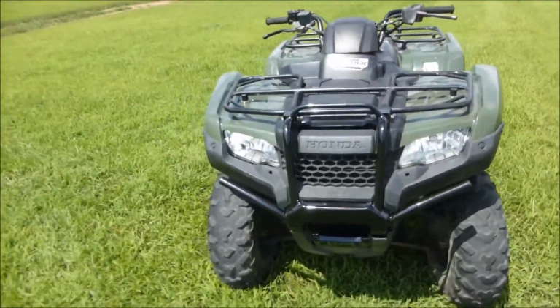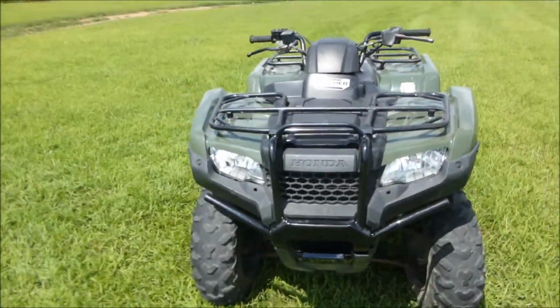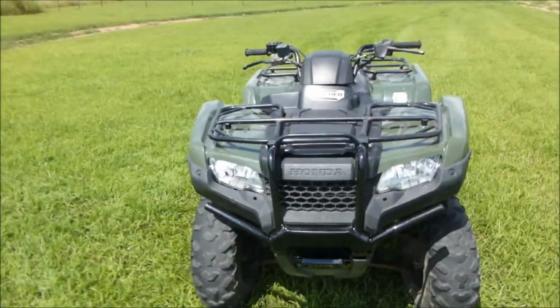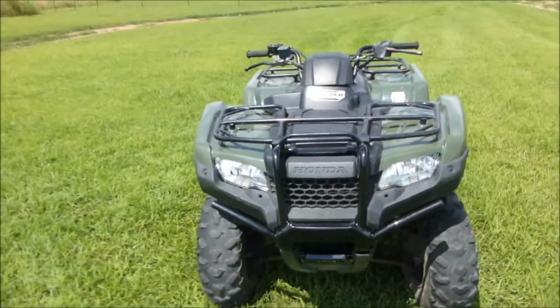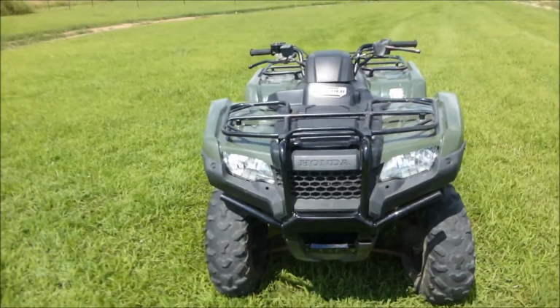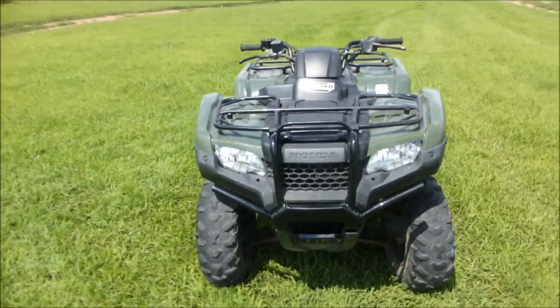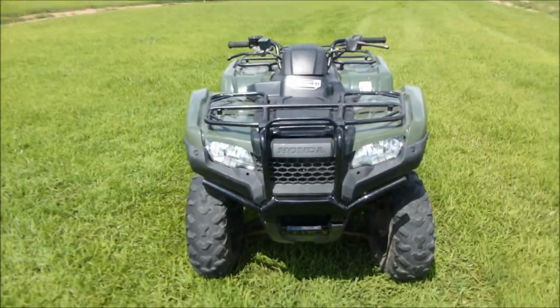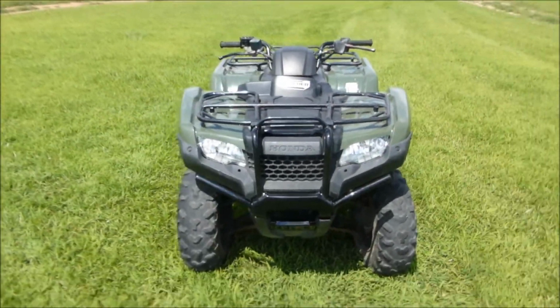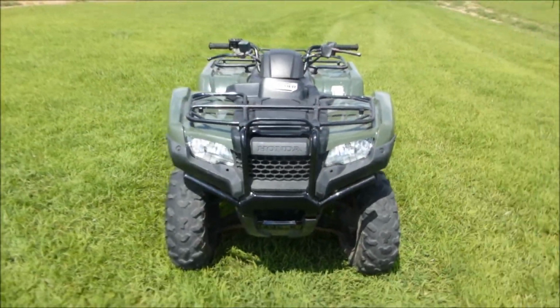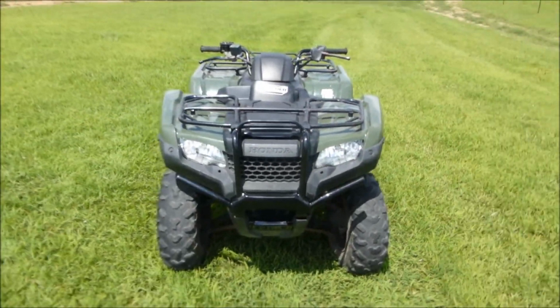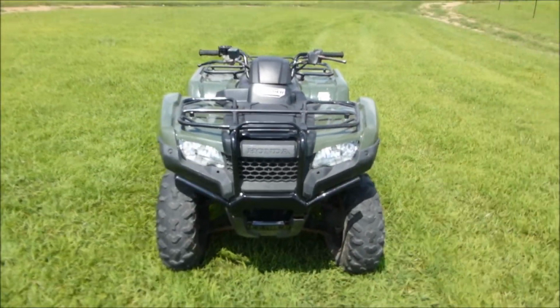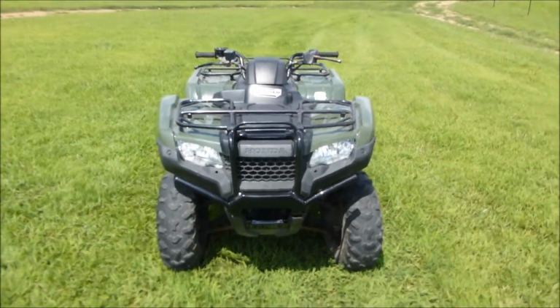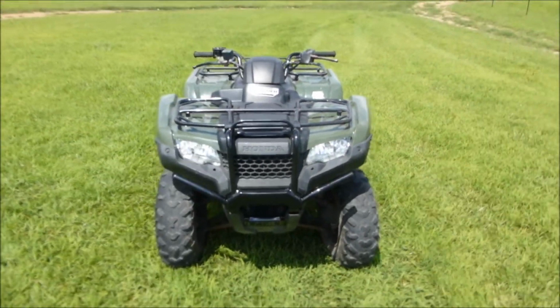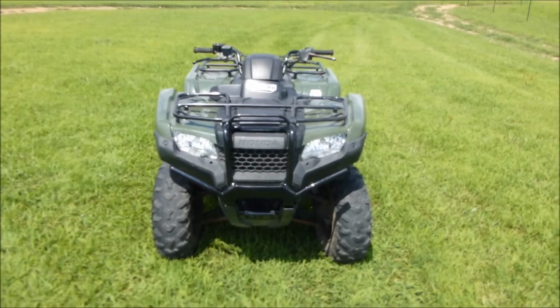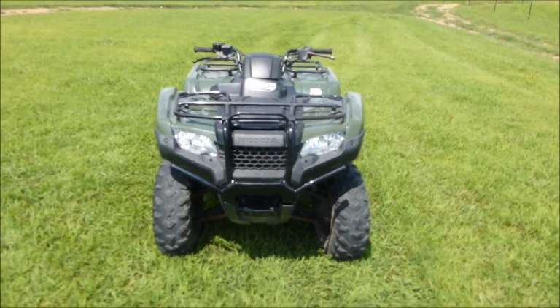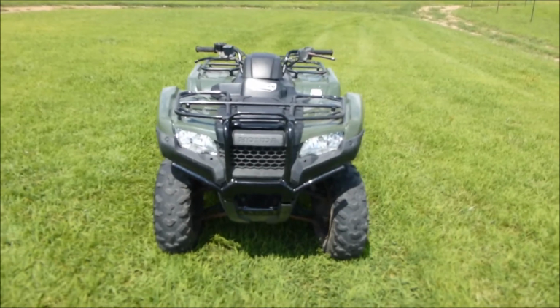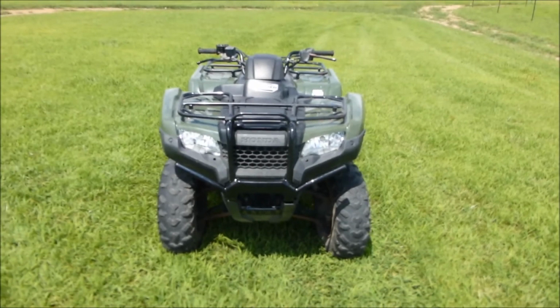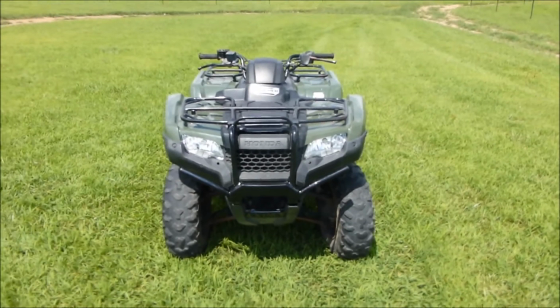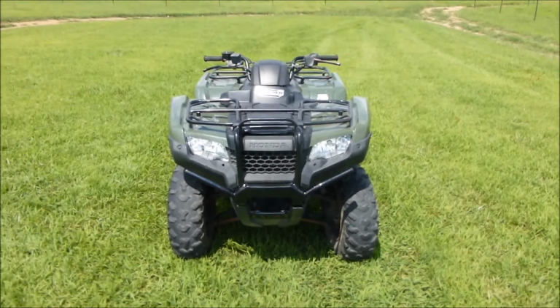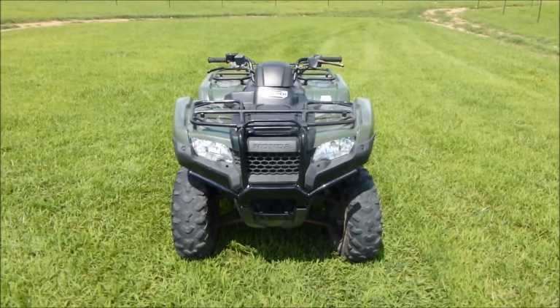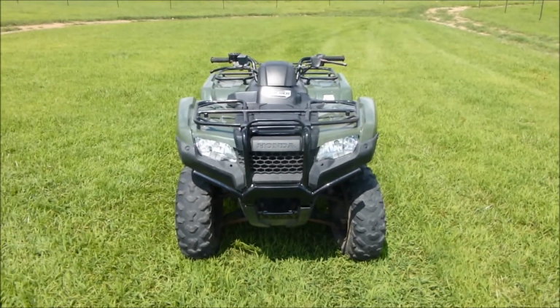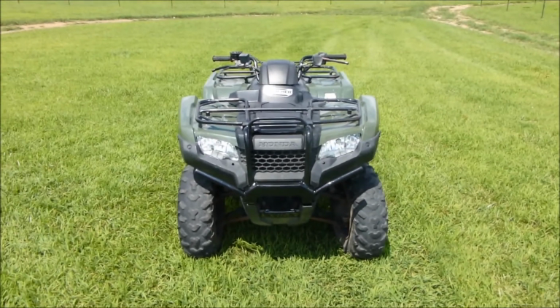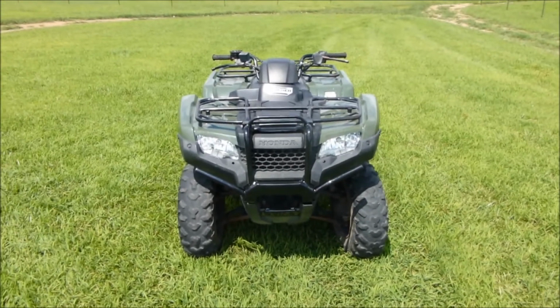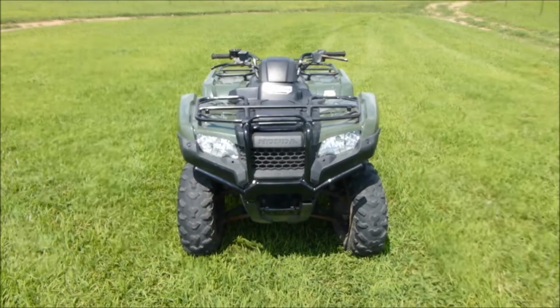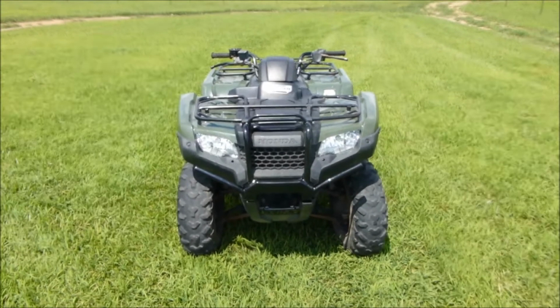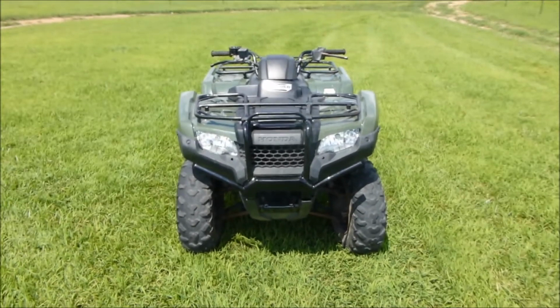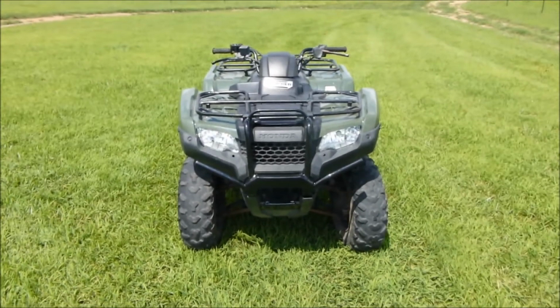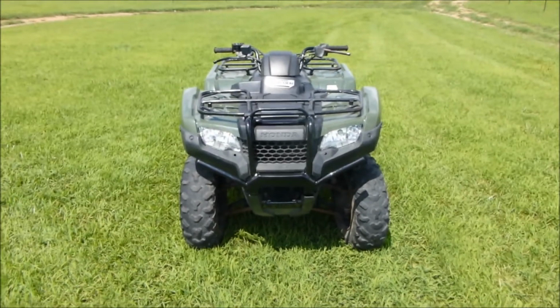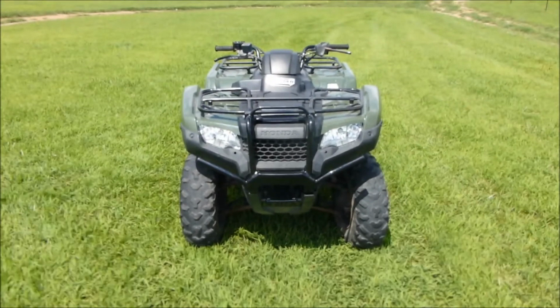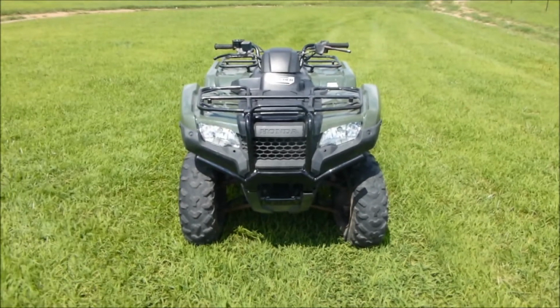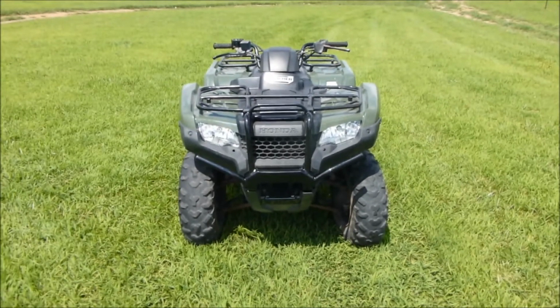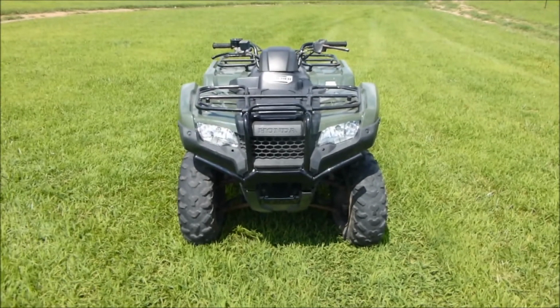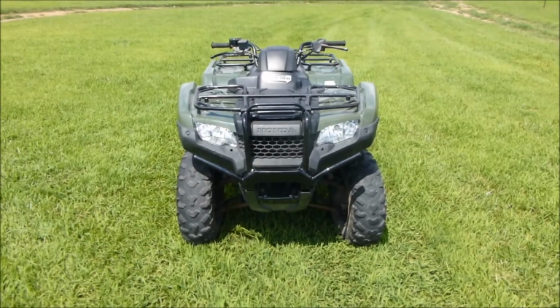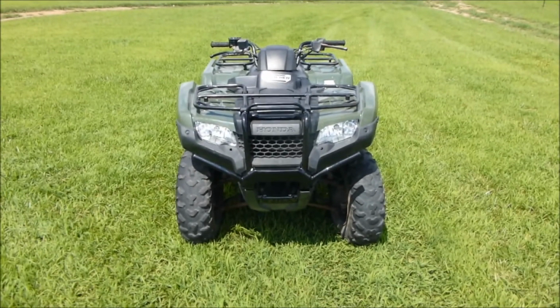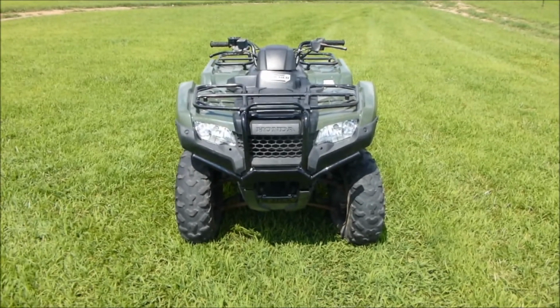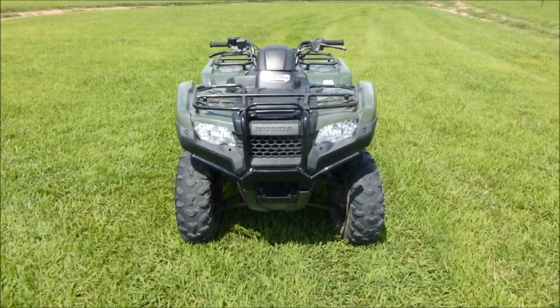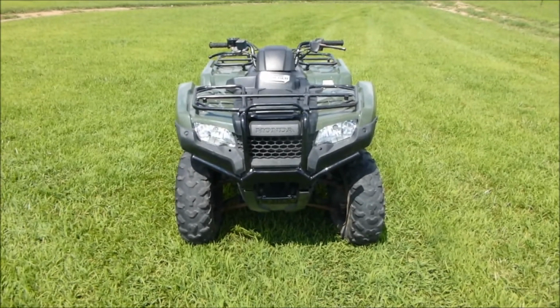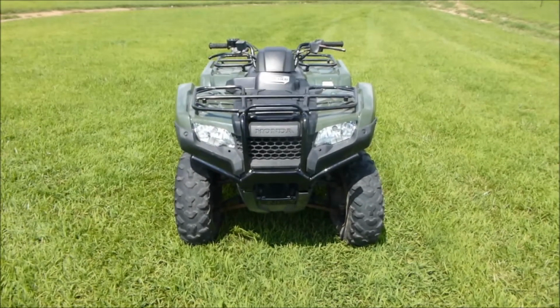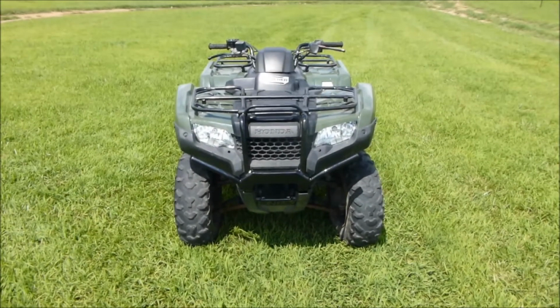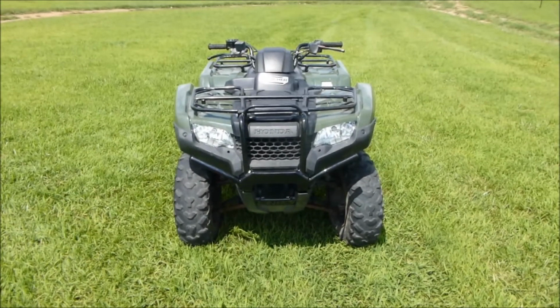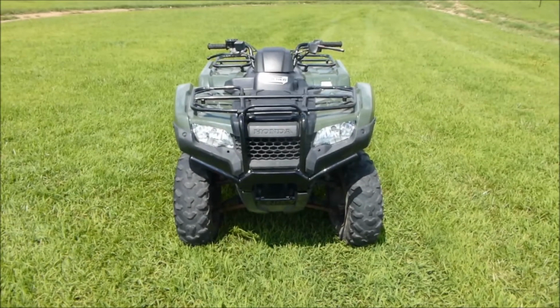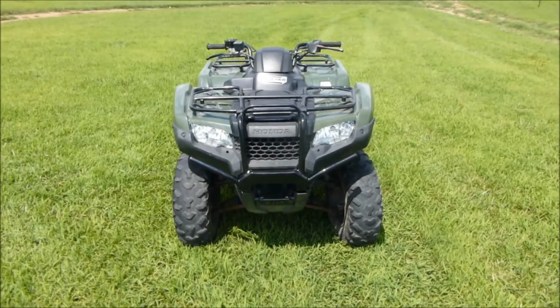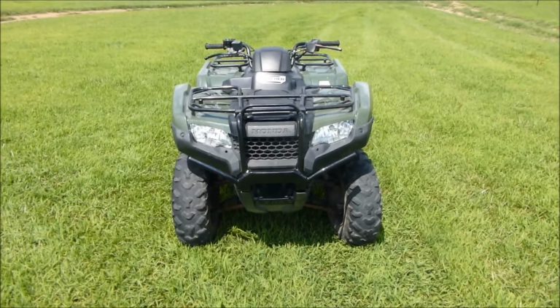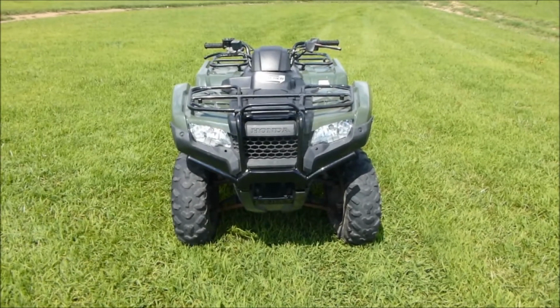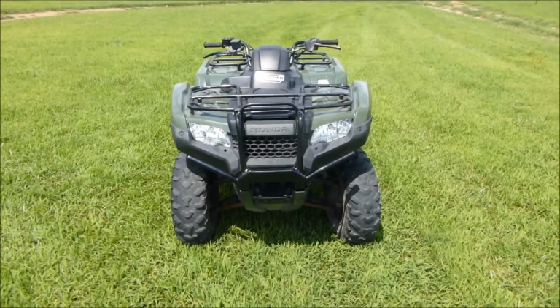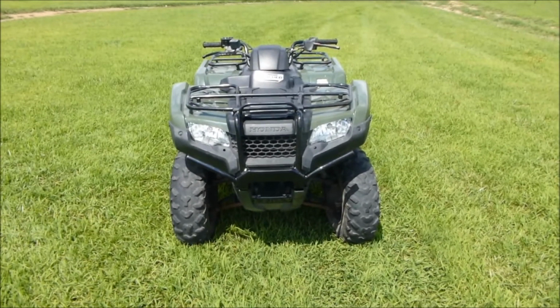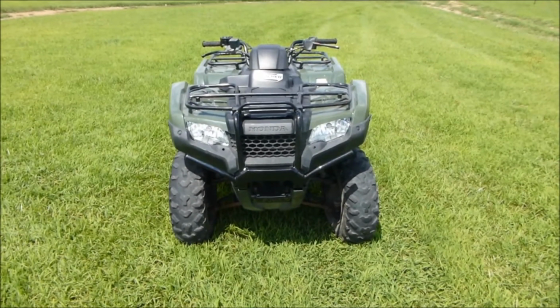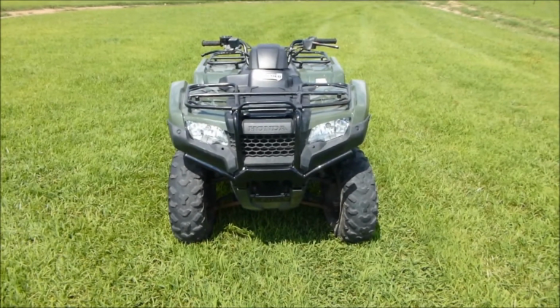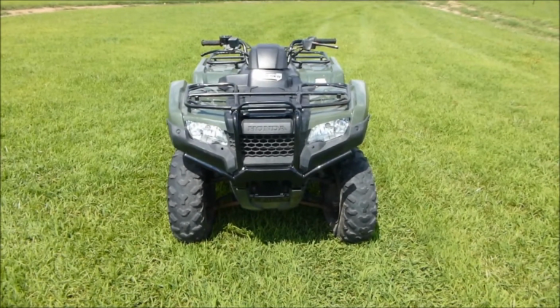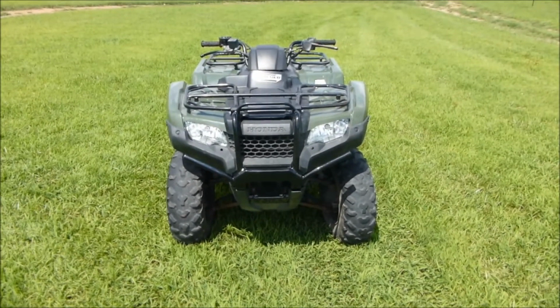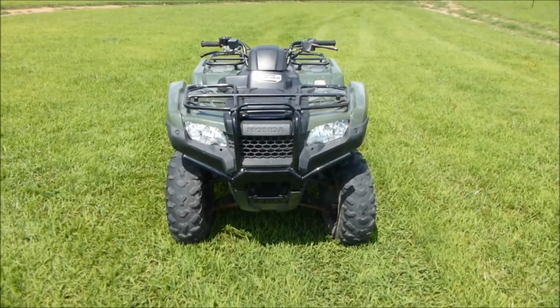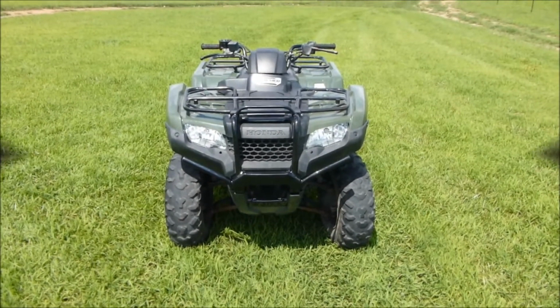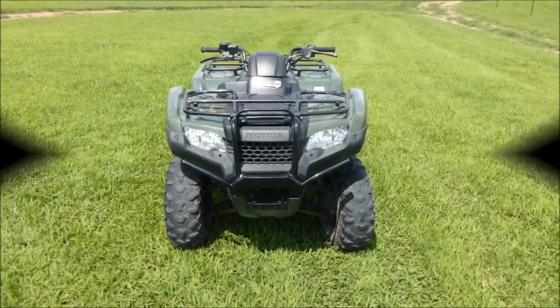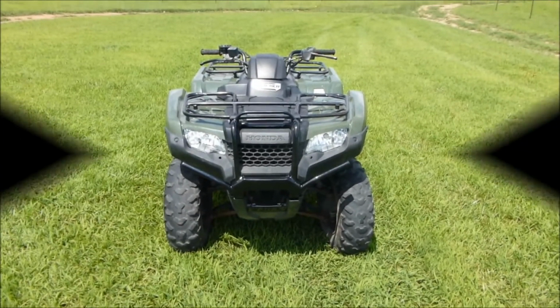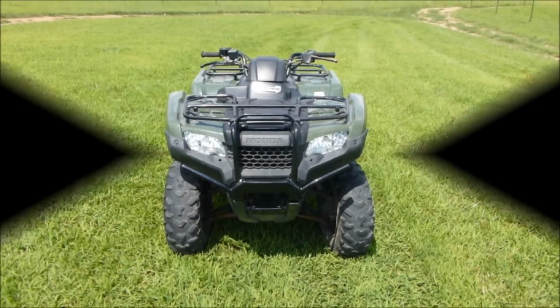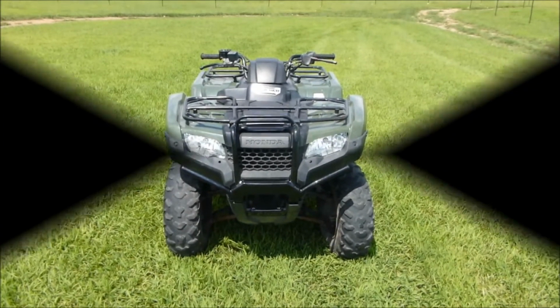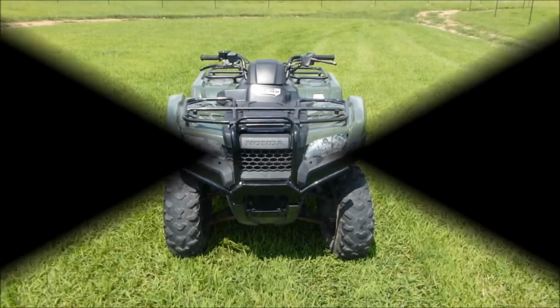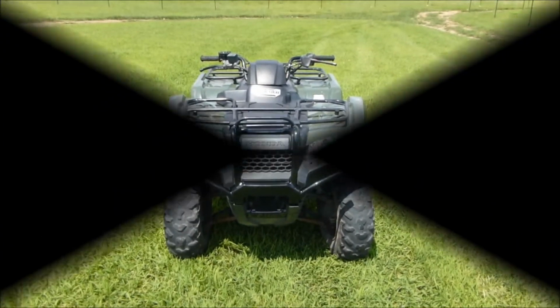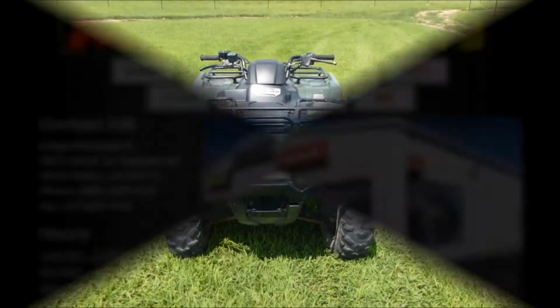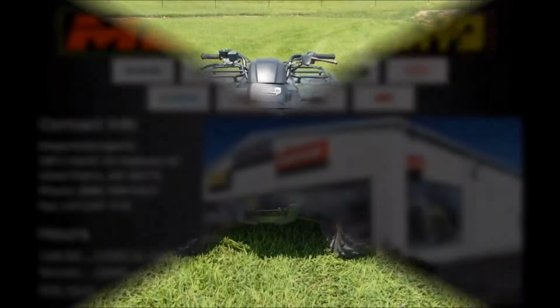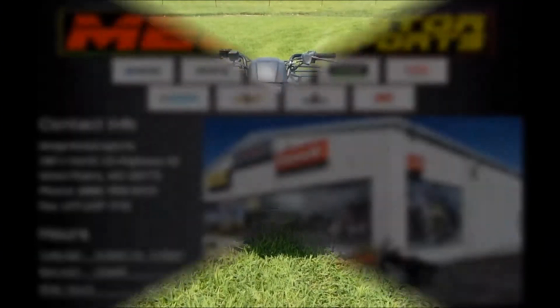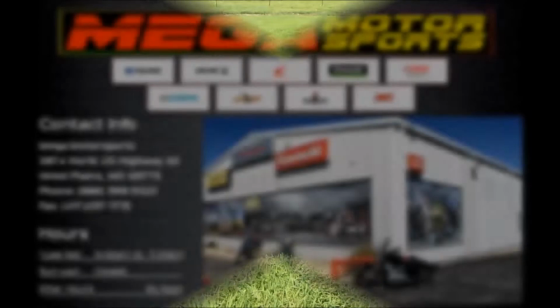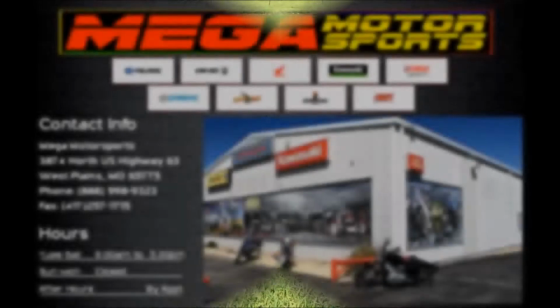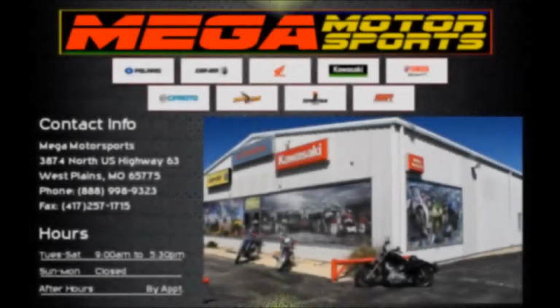If you're interested in this 2014 Honda Rancher 420, please give us a call at Mega Motorsports in West Plains.